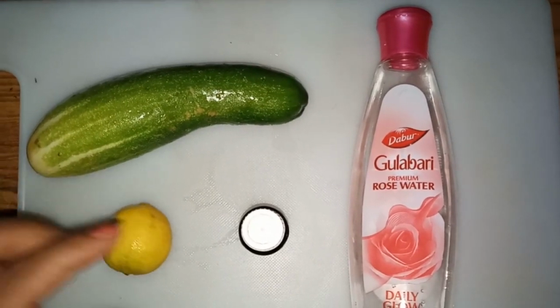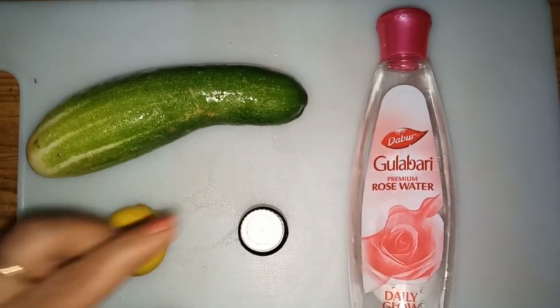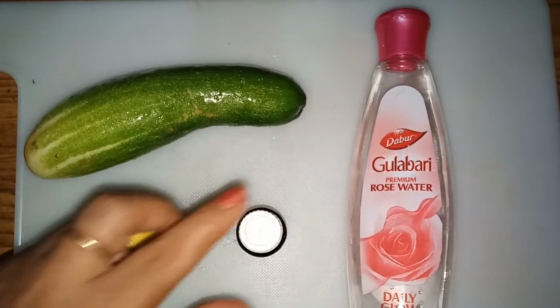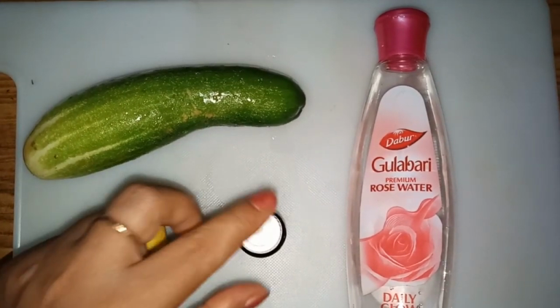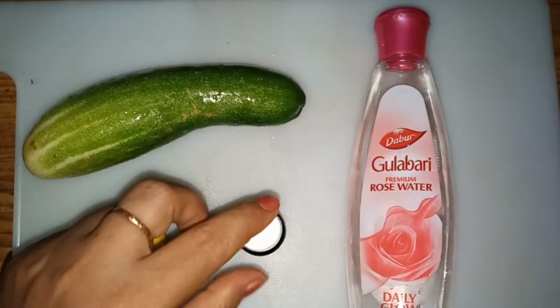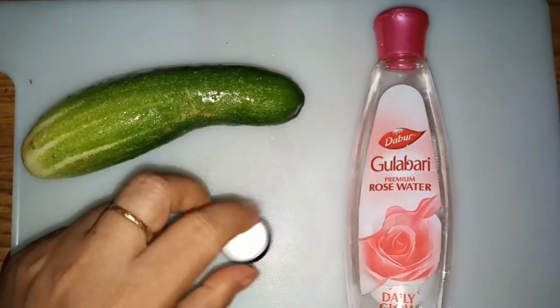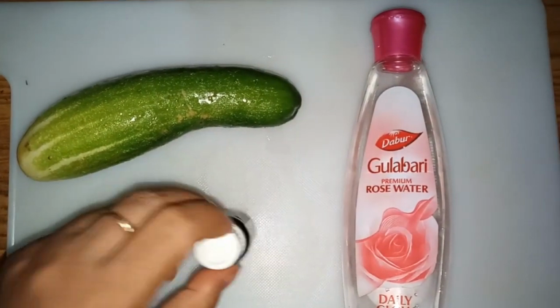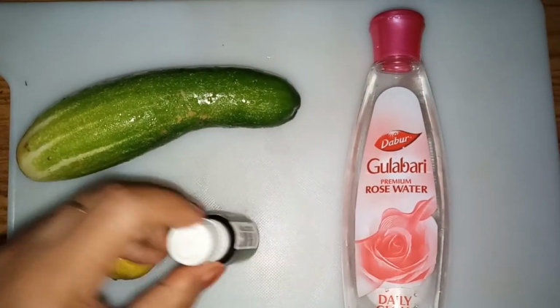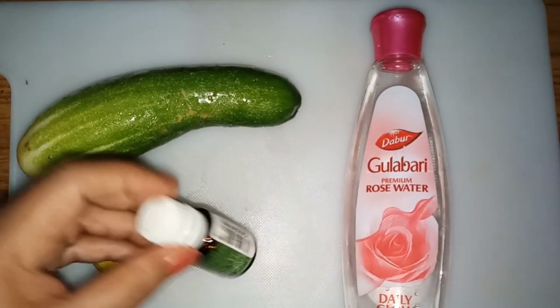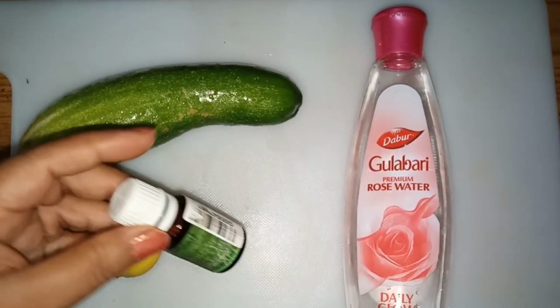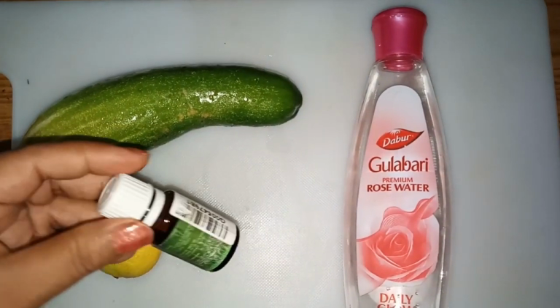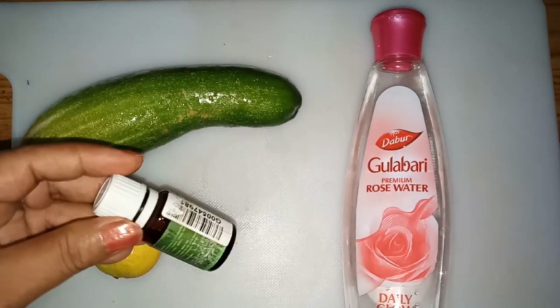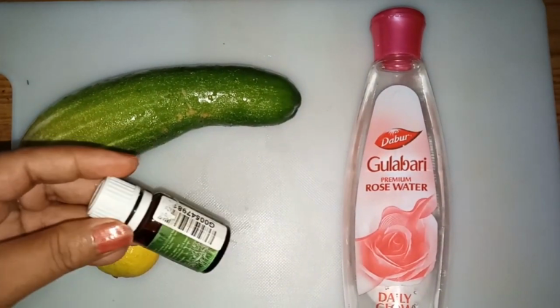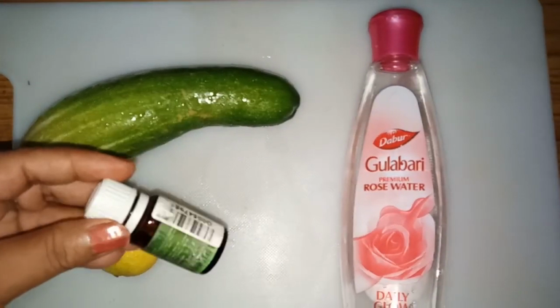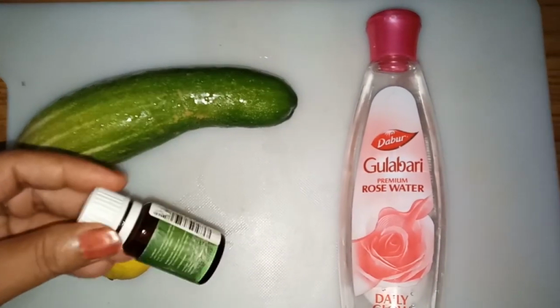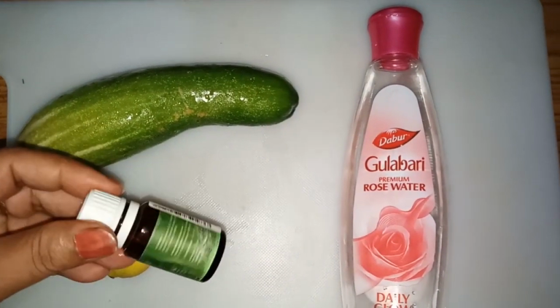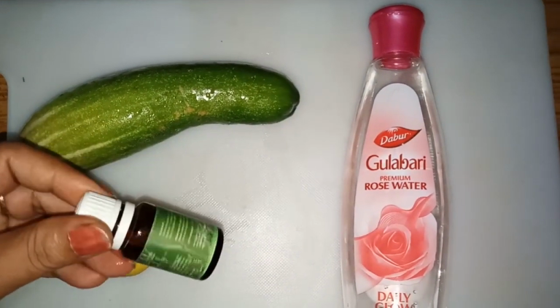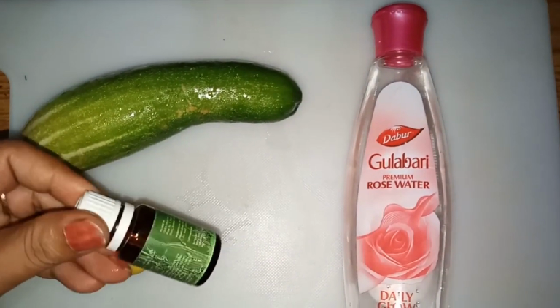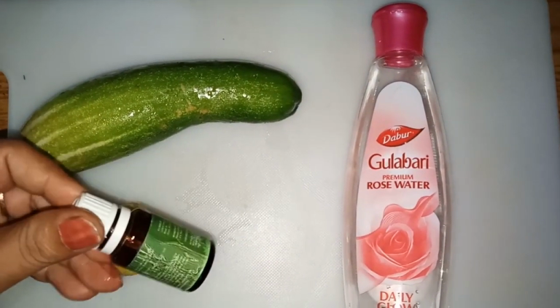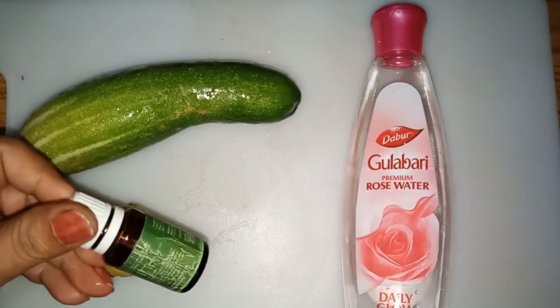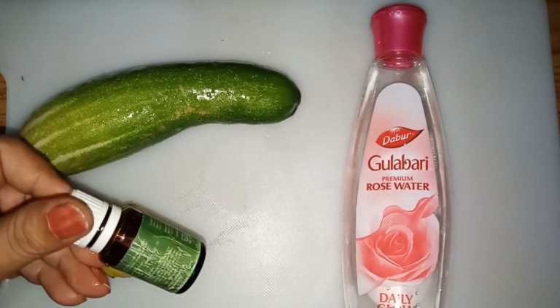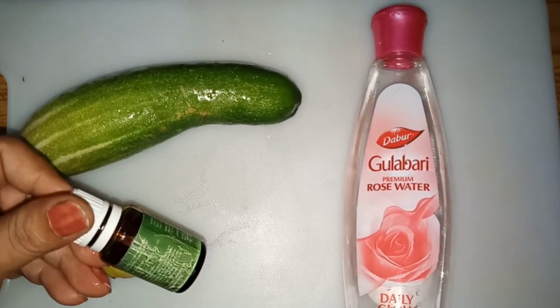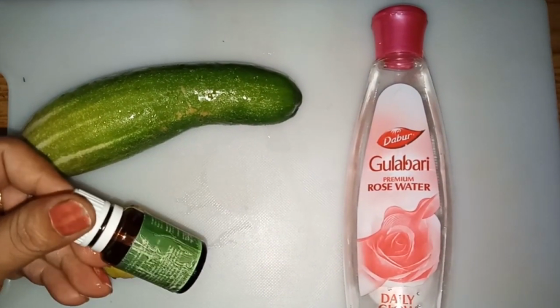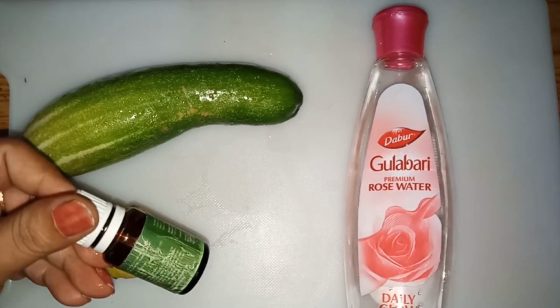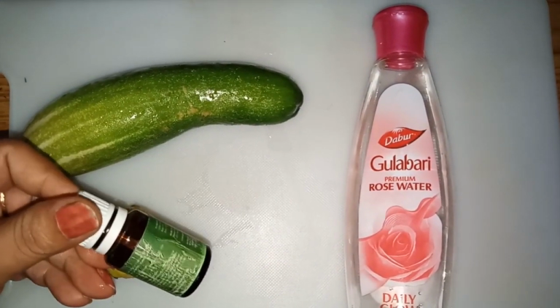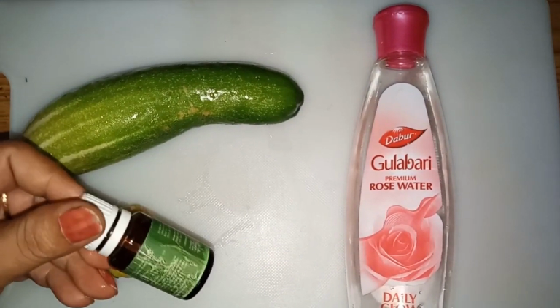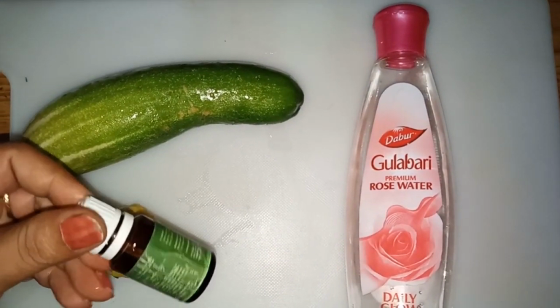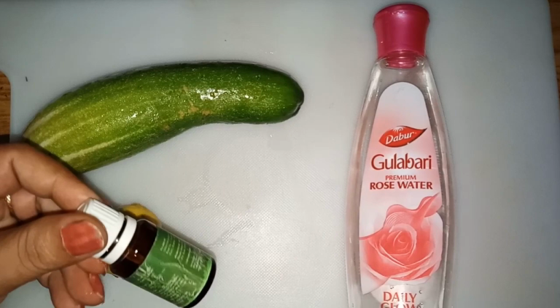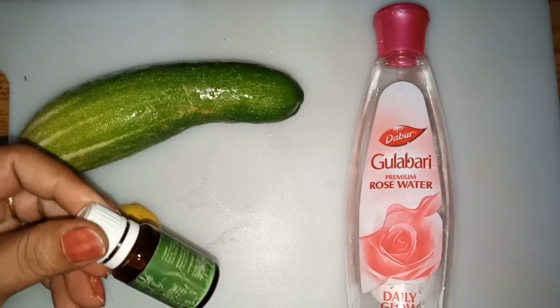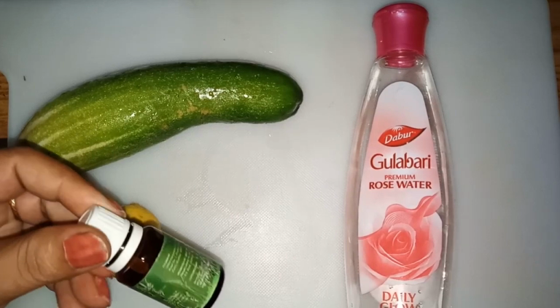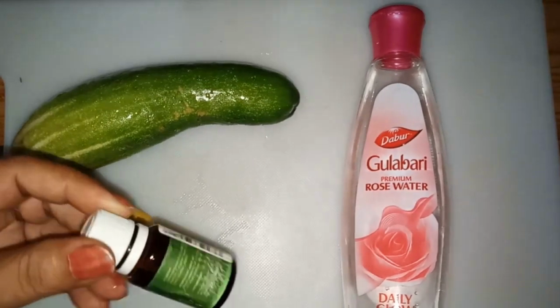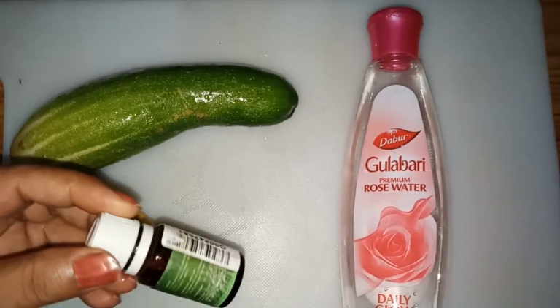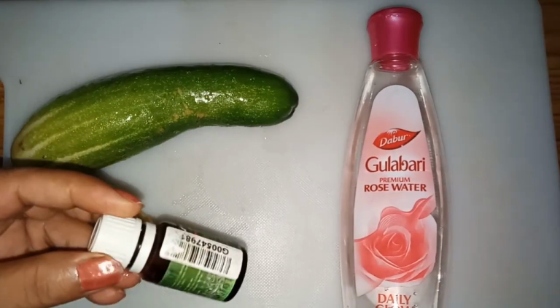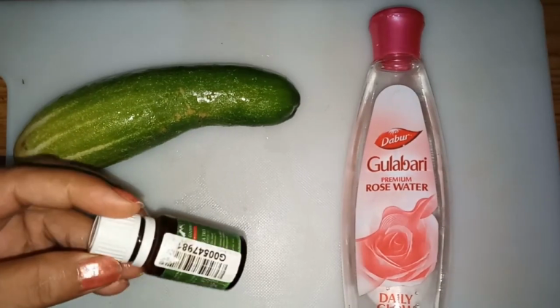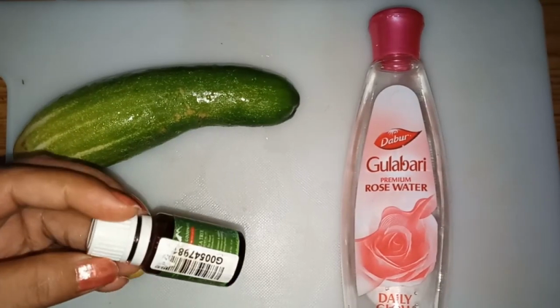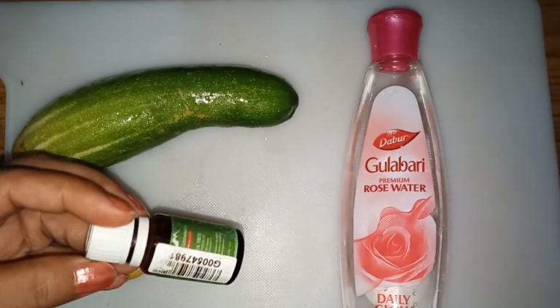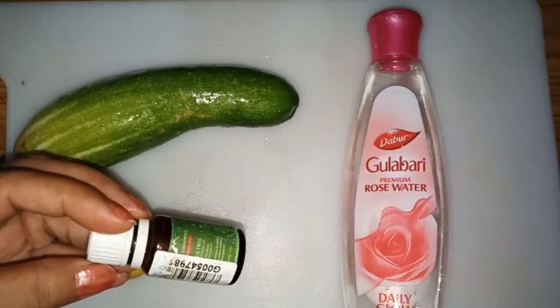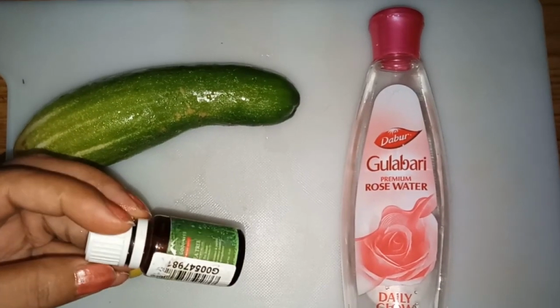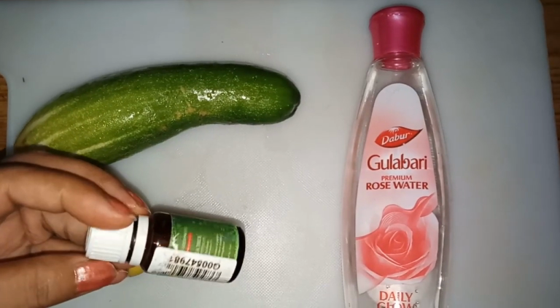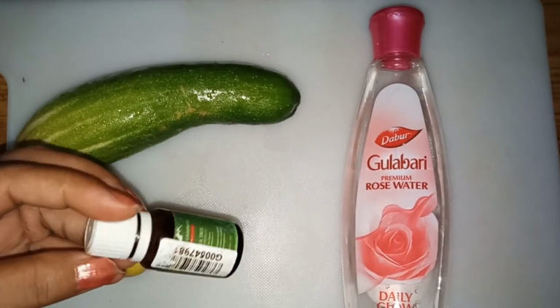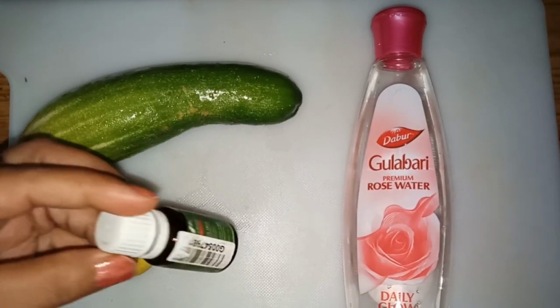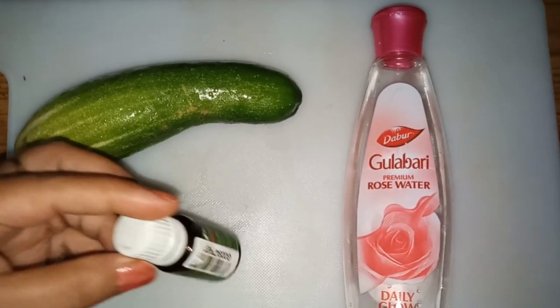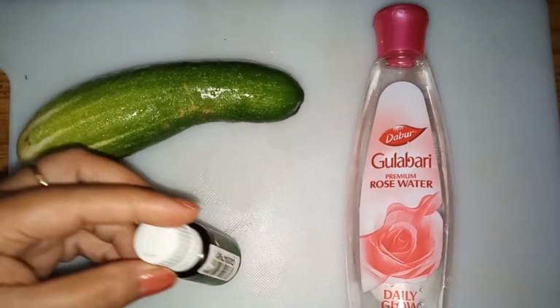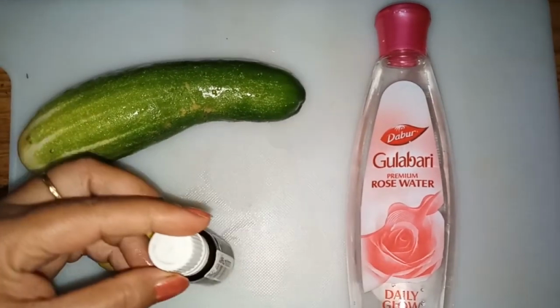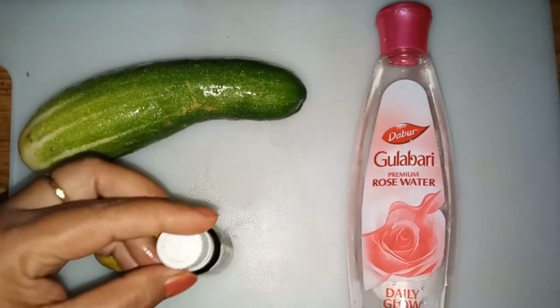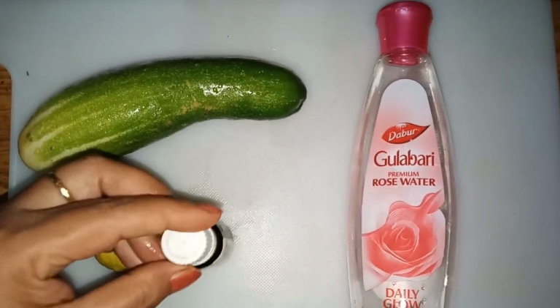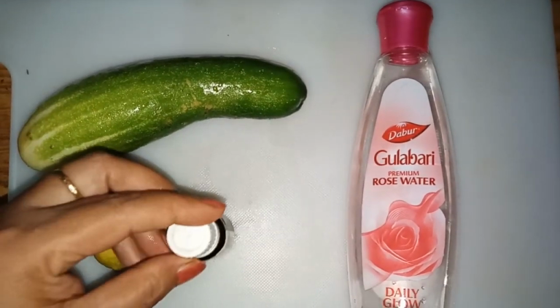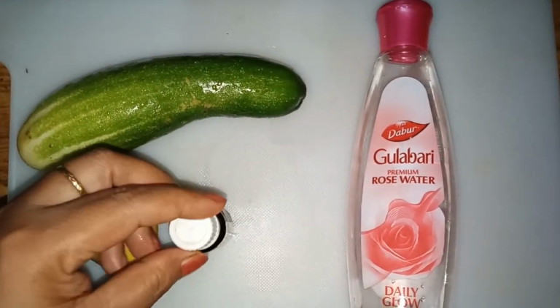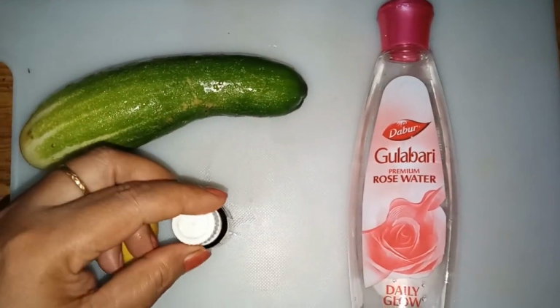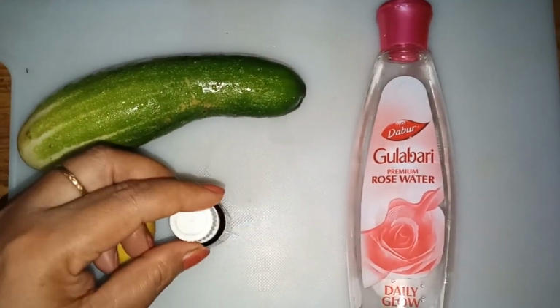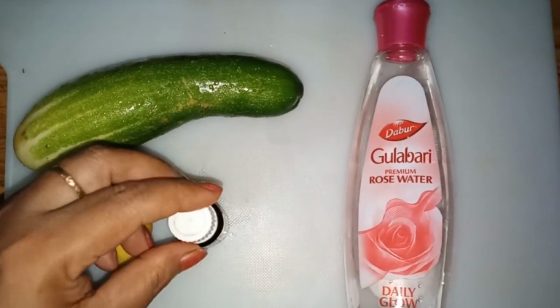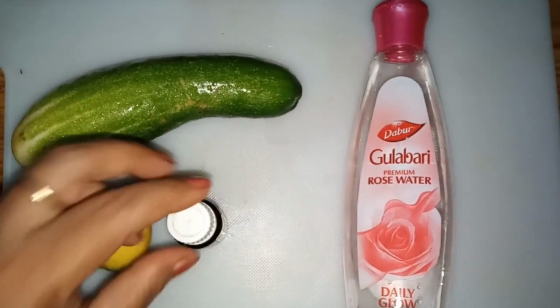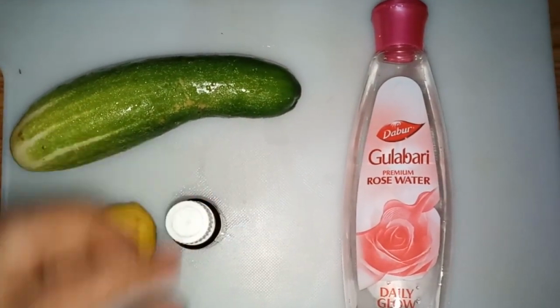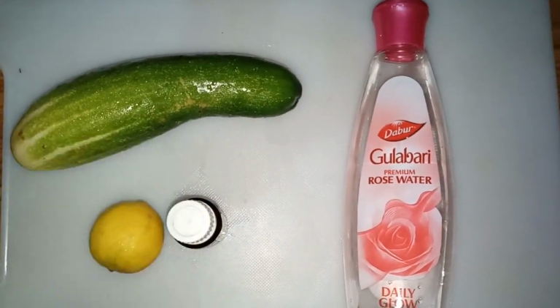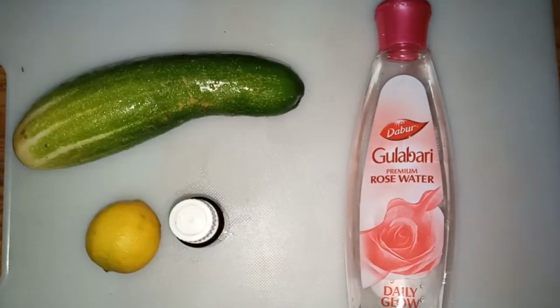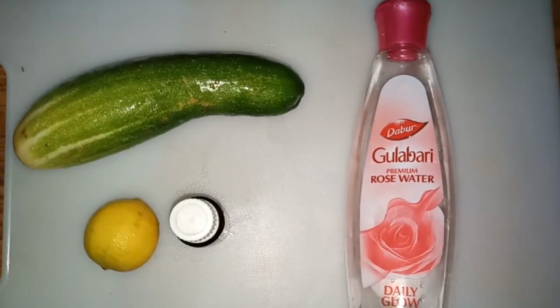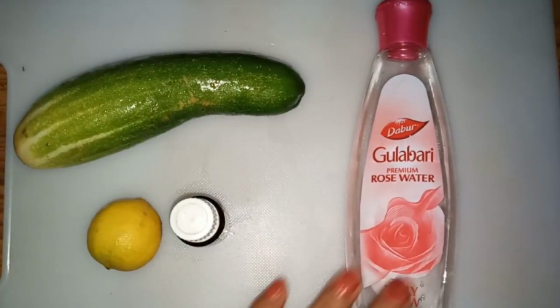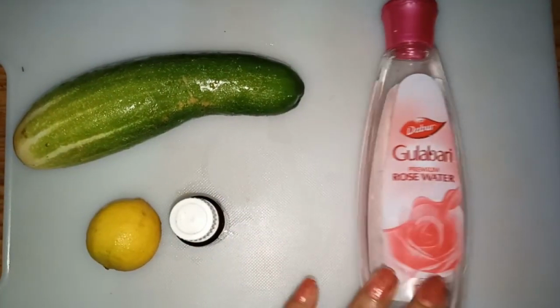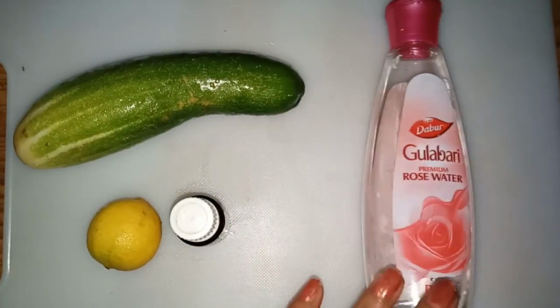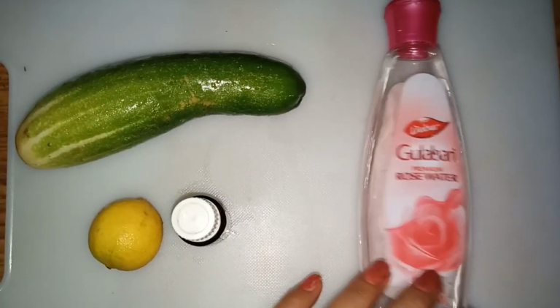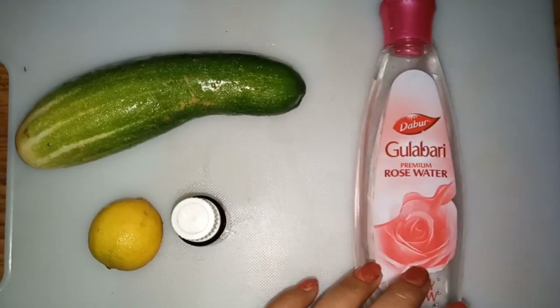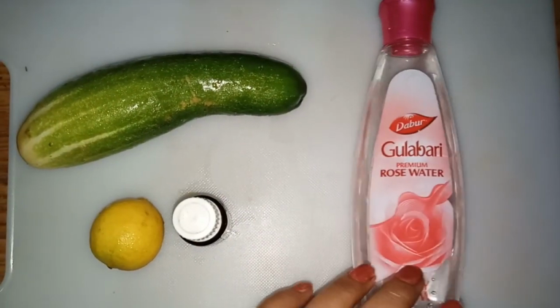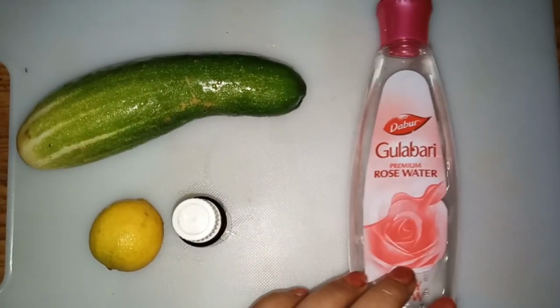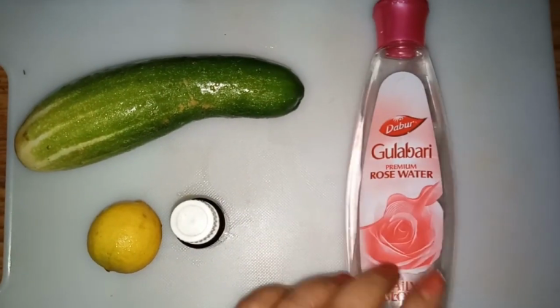For that I have taken one cucumber, rose water, tea tree oil, and lemon.